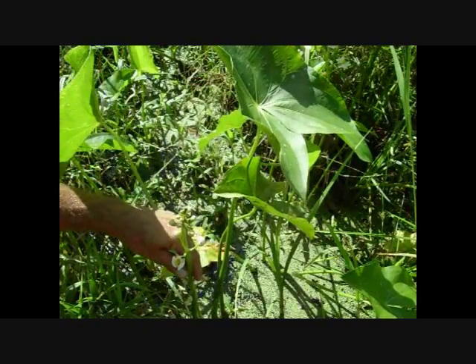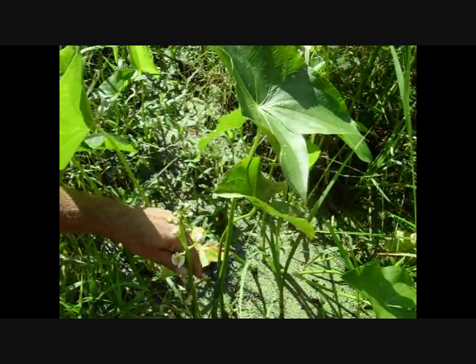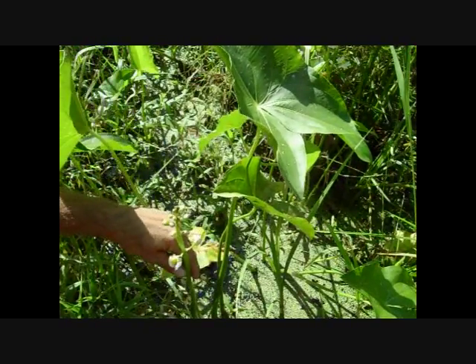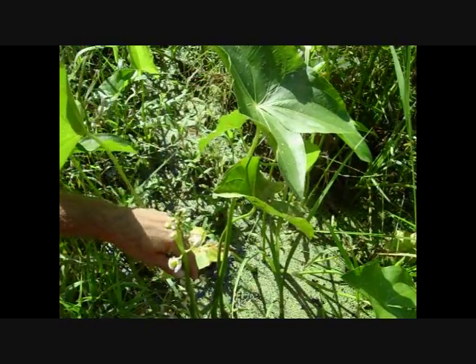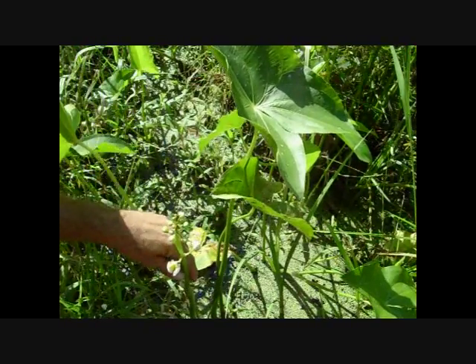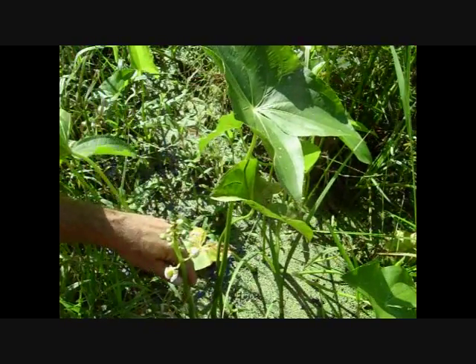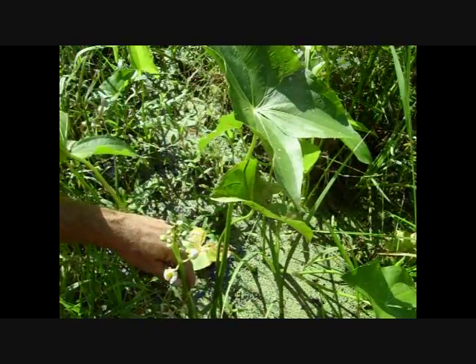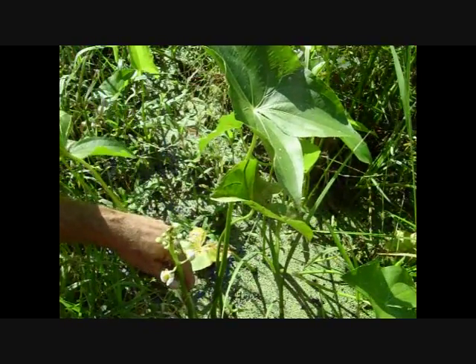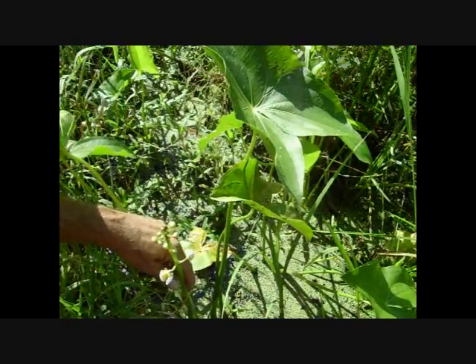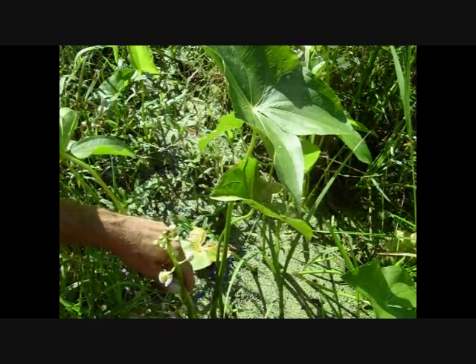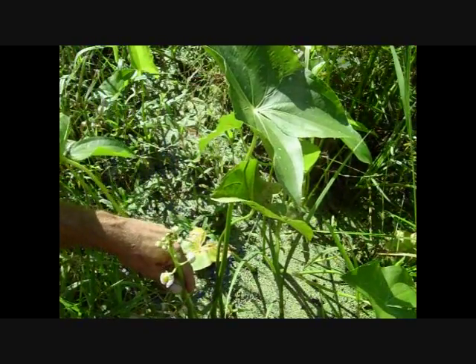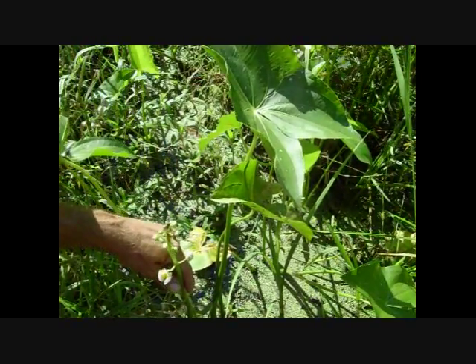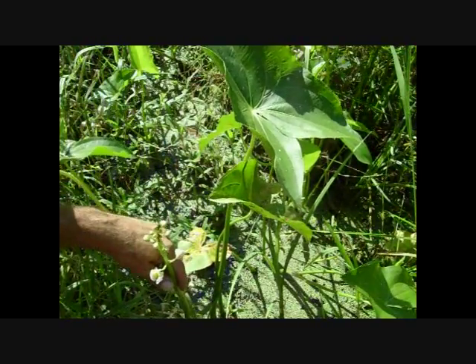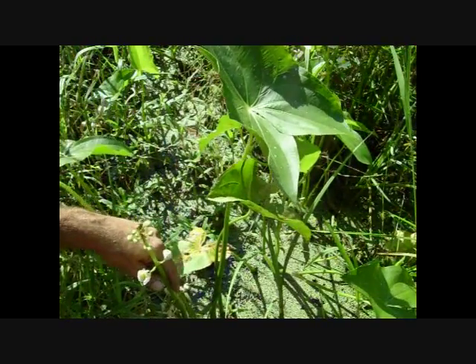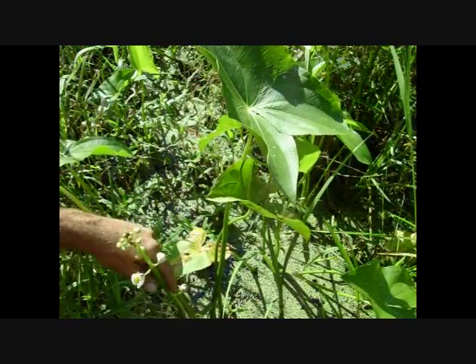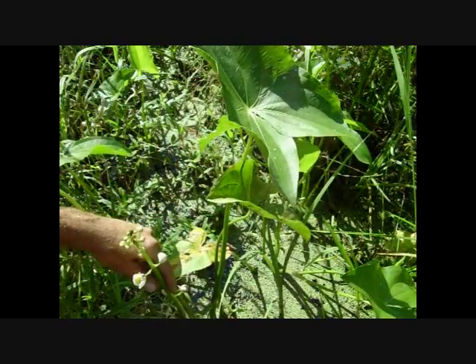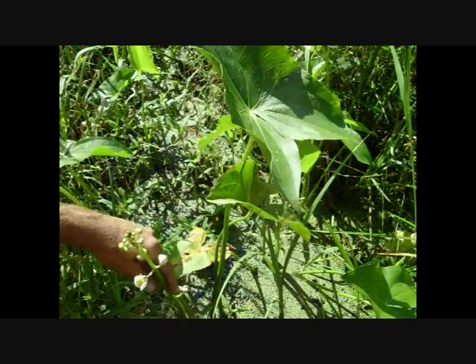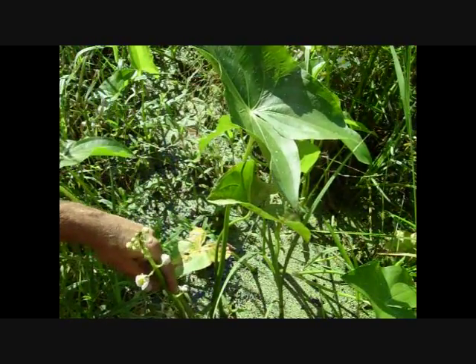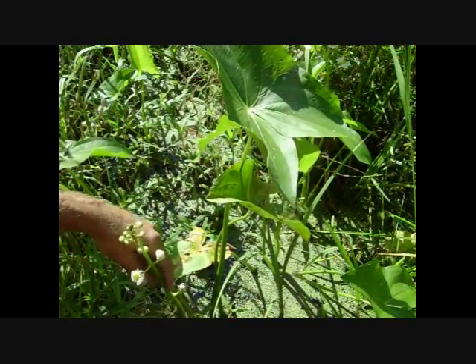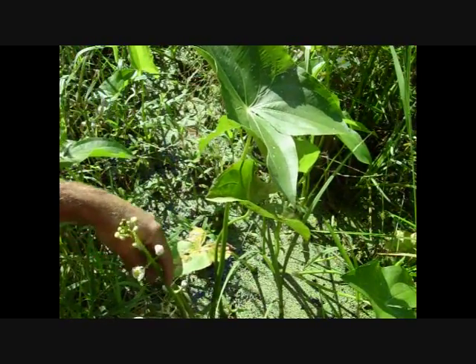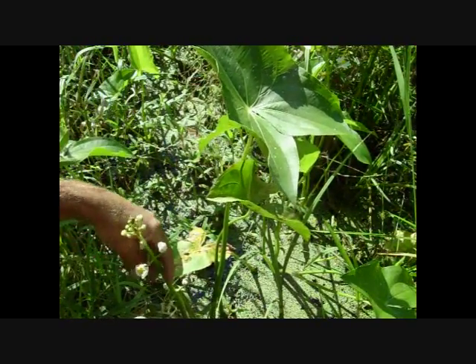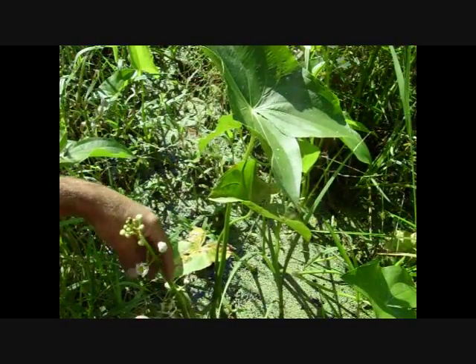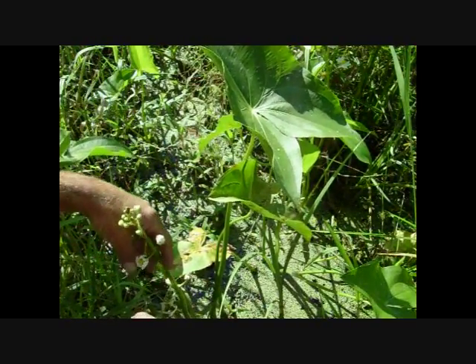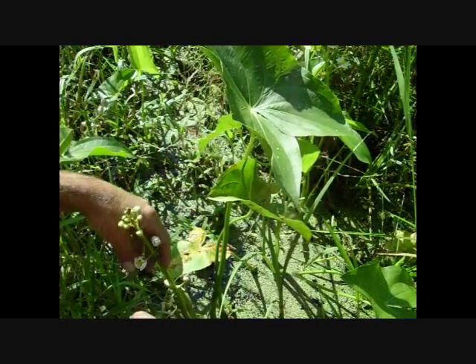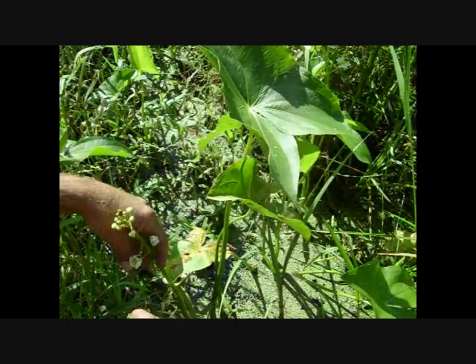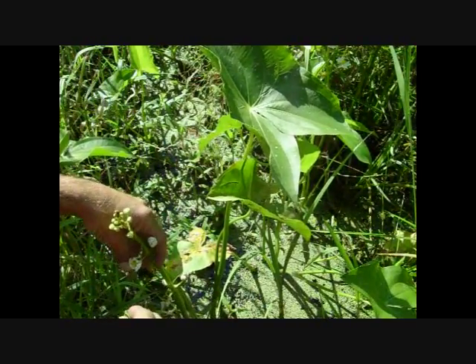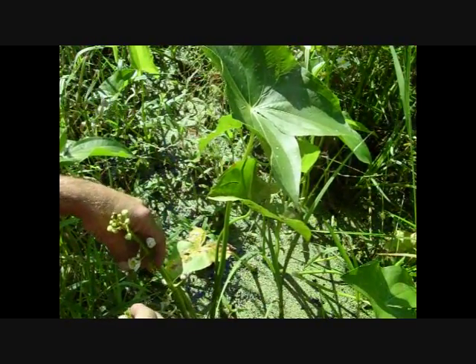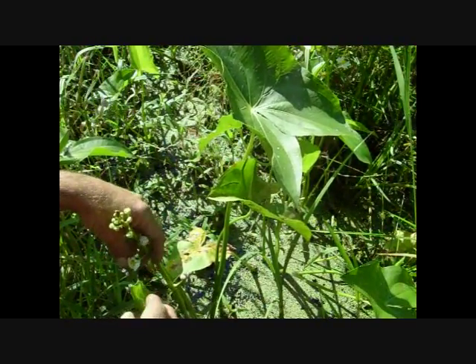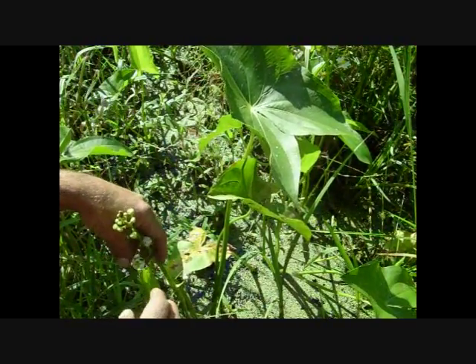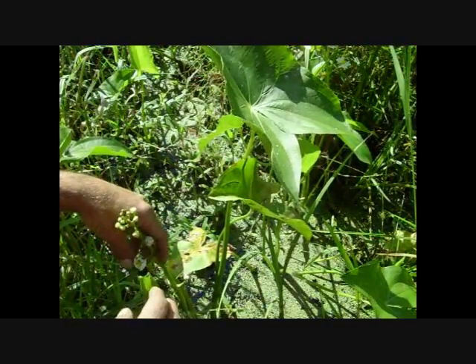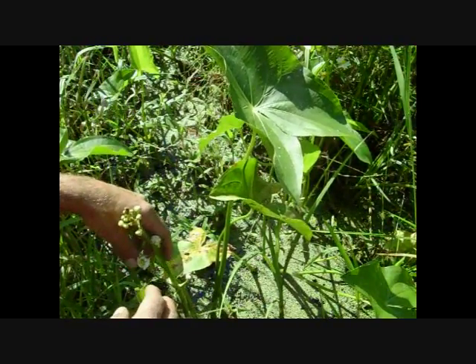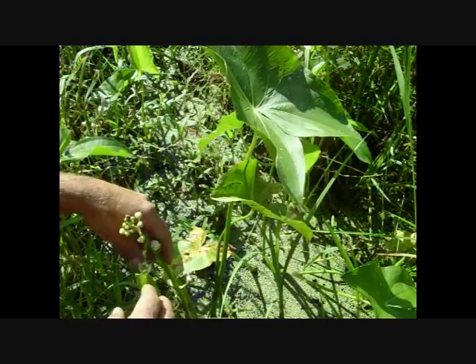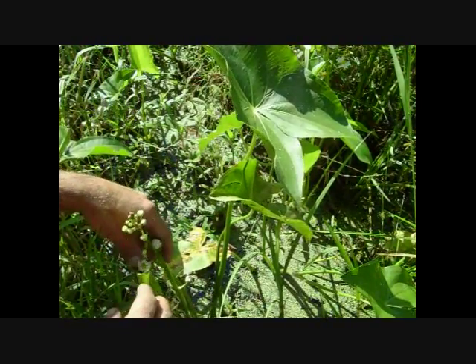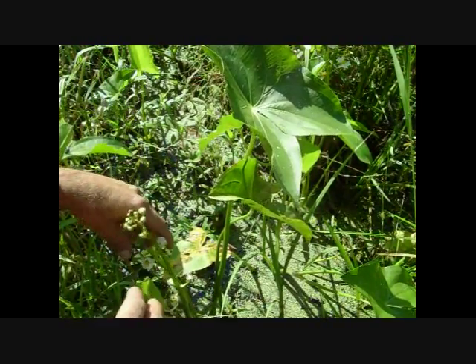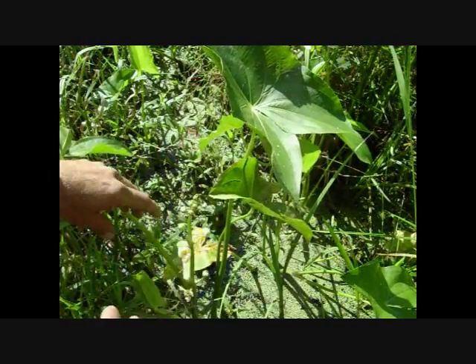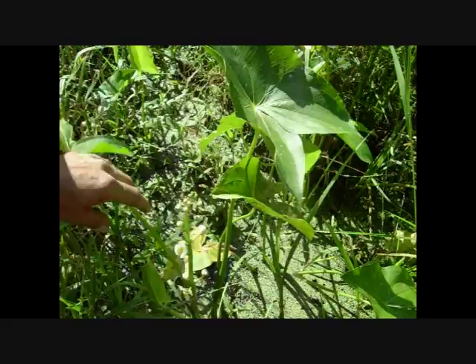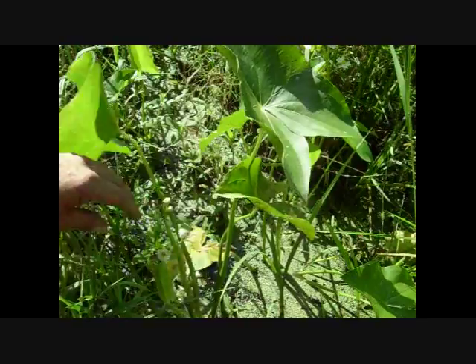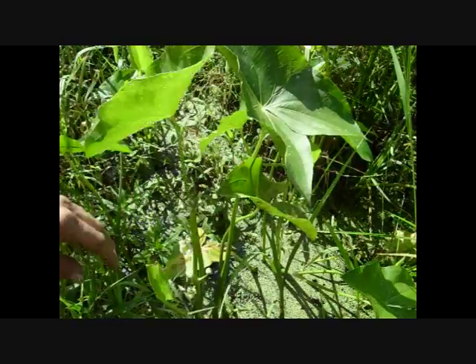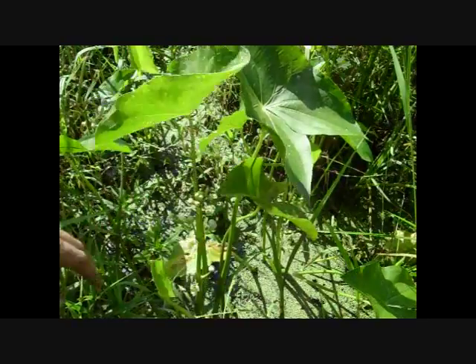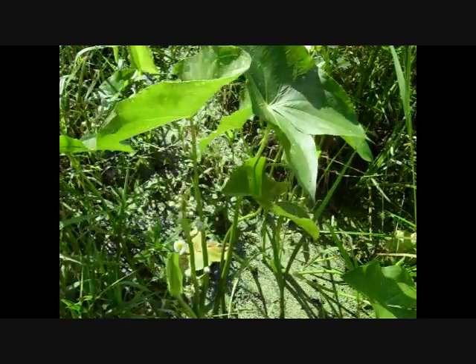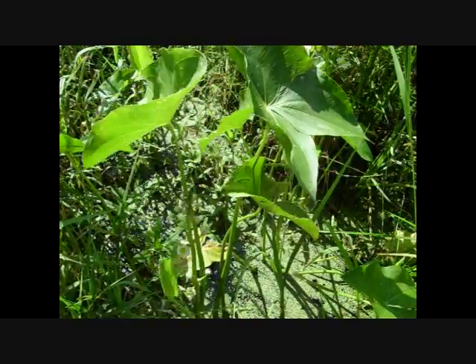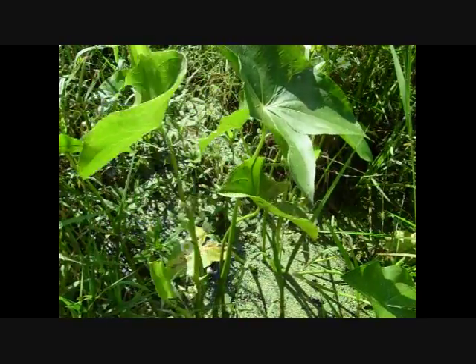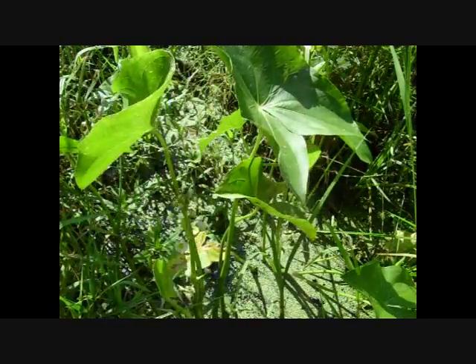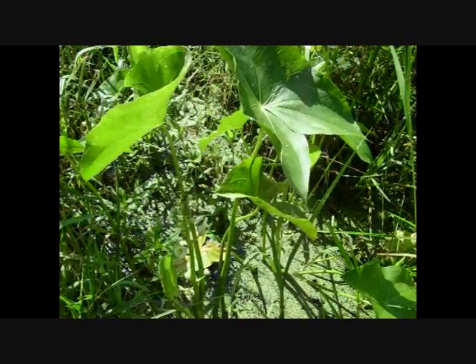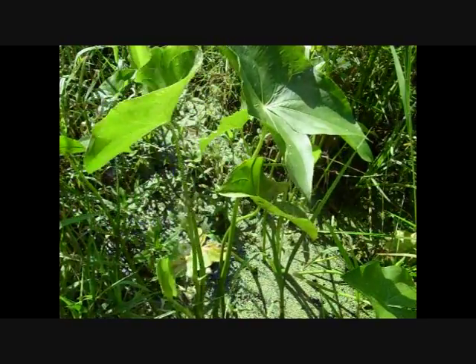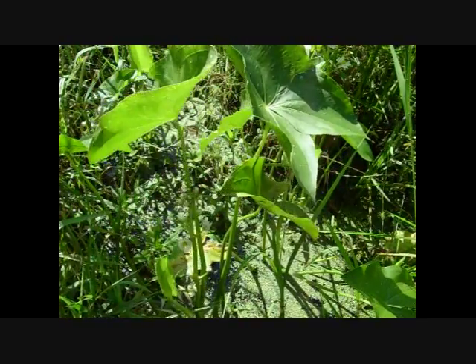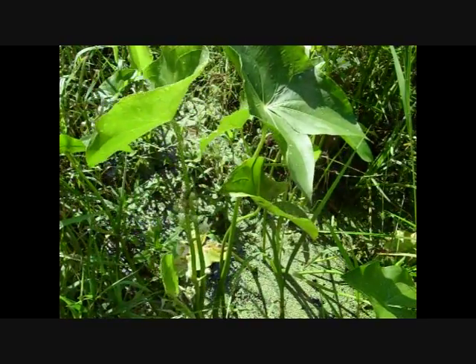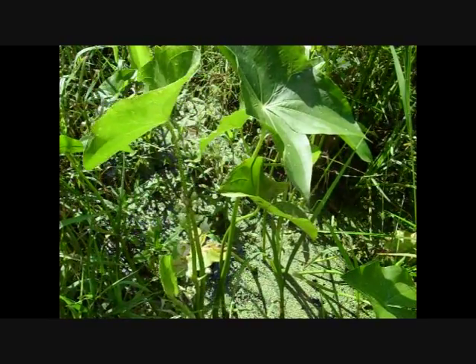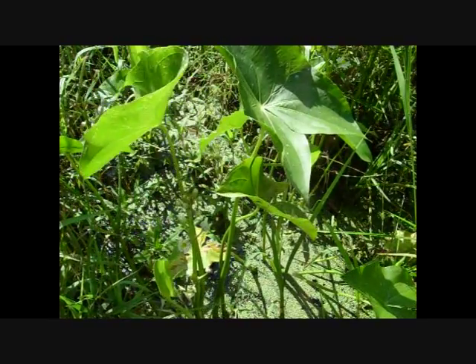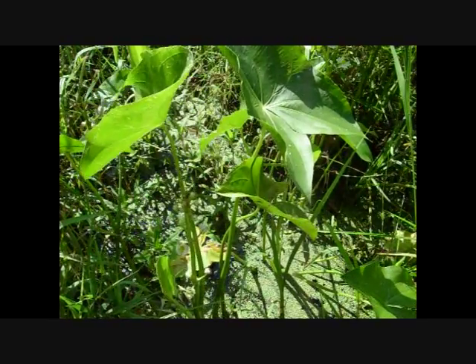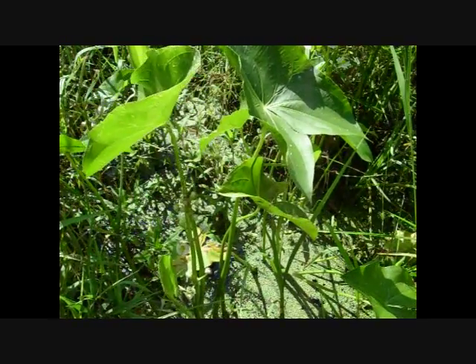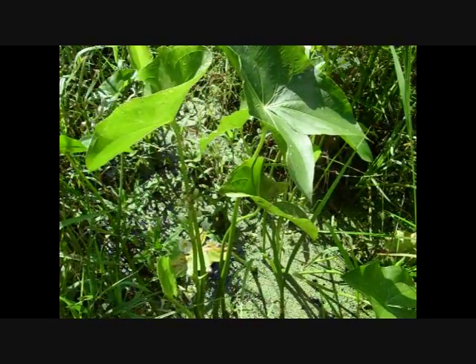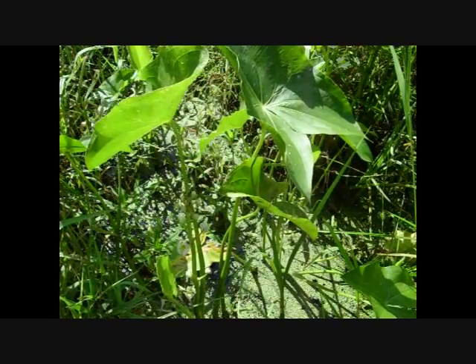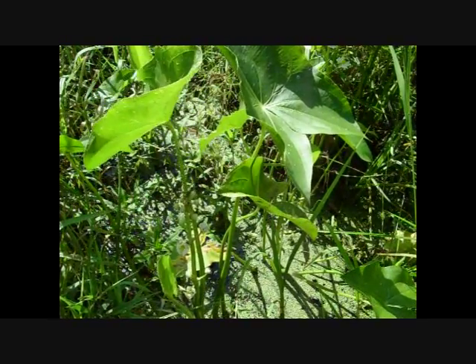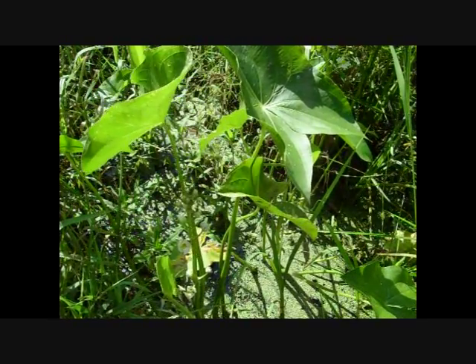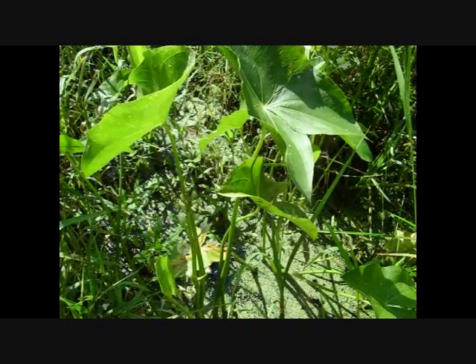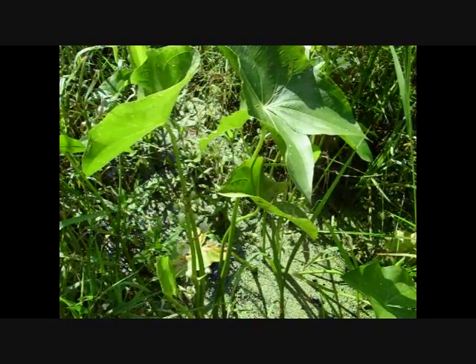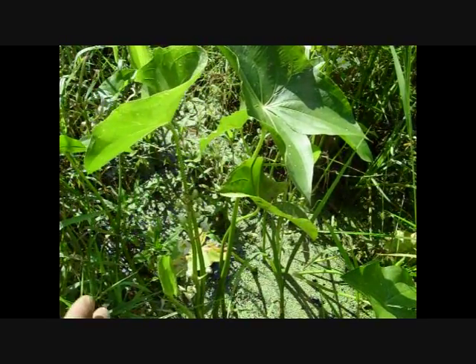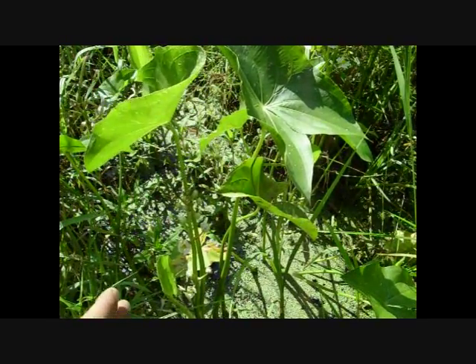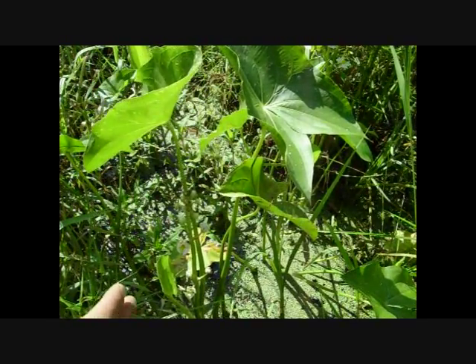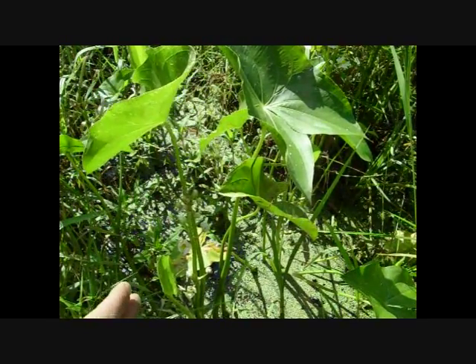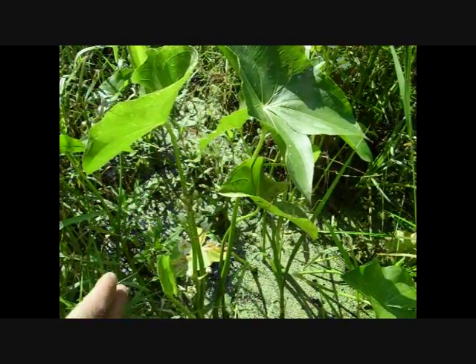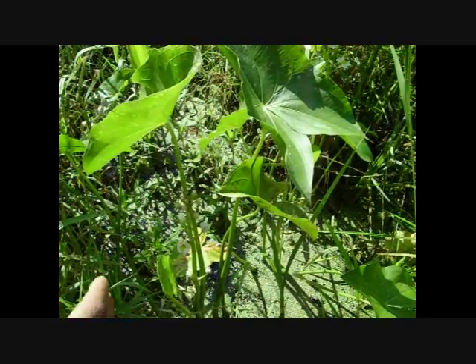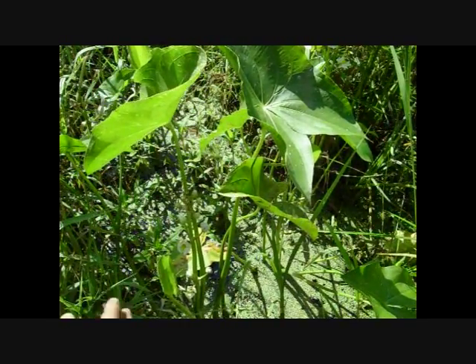I'm sure you guys have seen them if you have them around there. They're always in these wet areas. We have a real lot of them back here — this is back by the second pond.